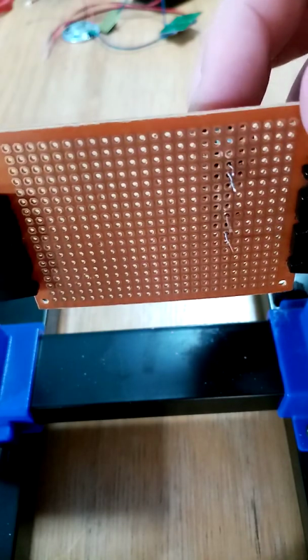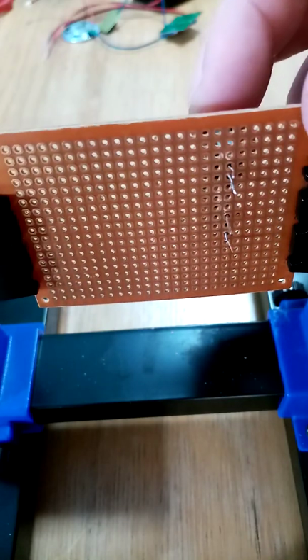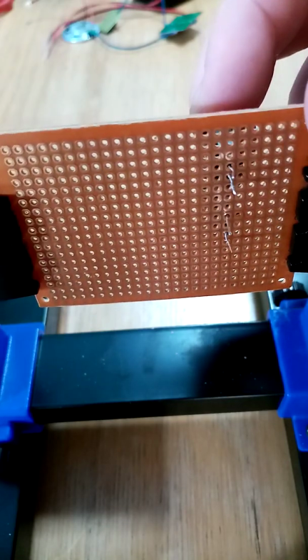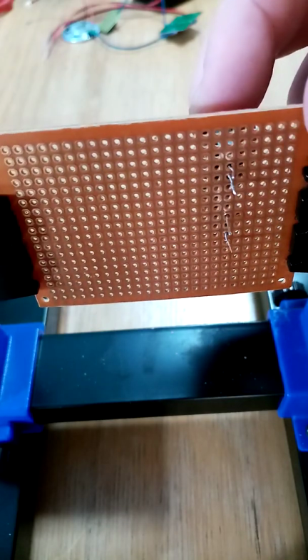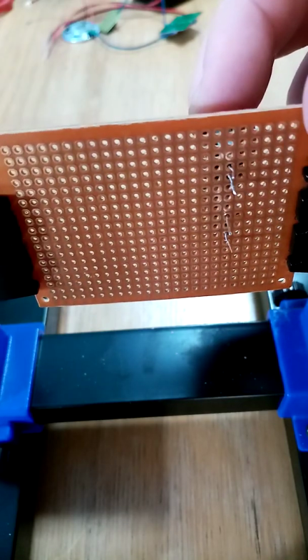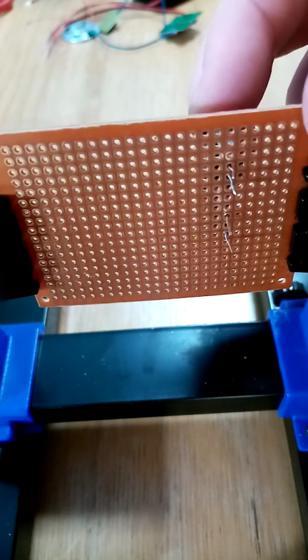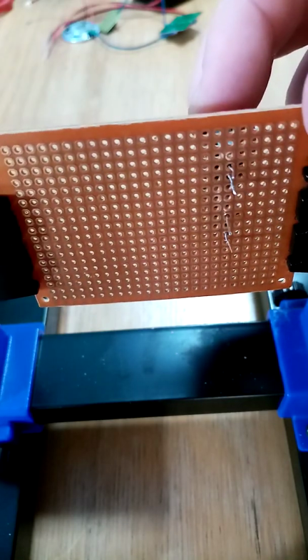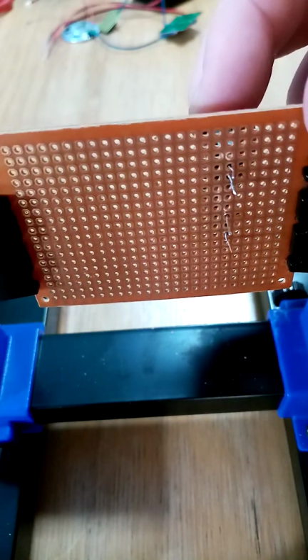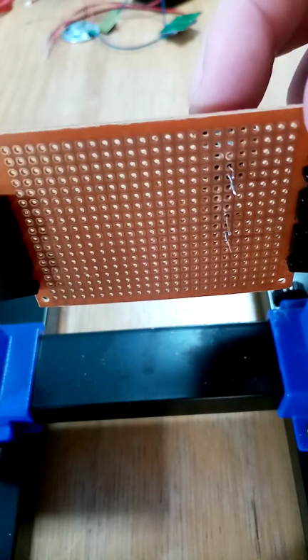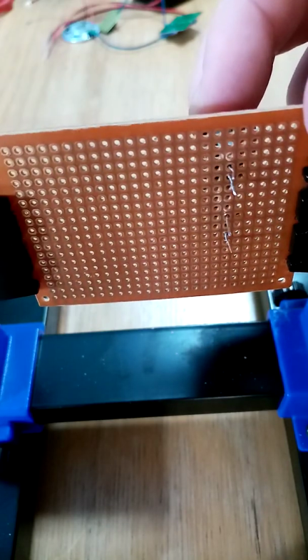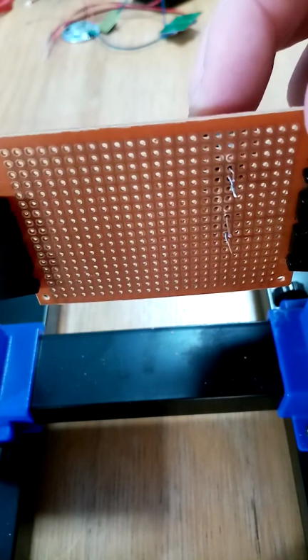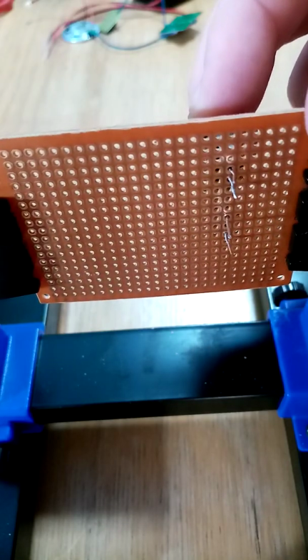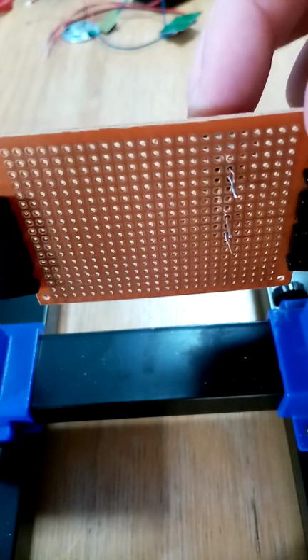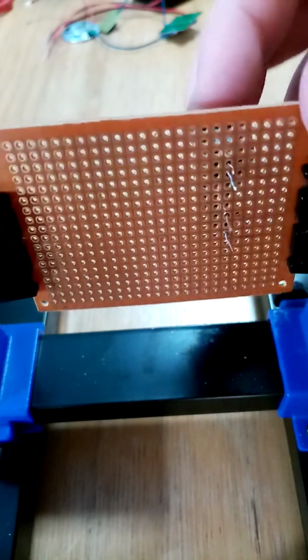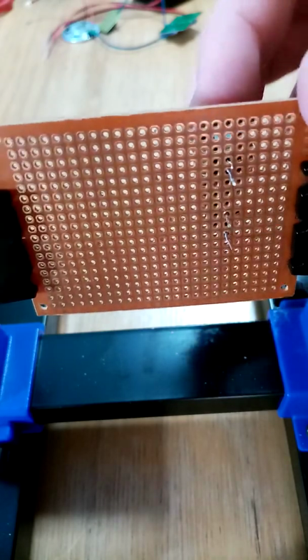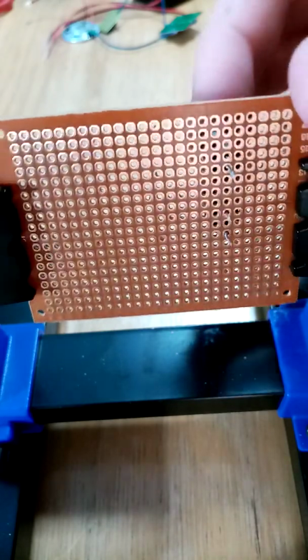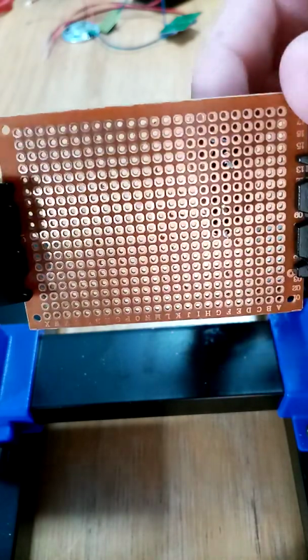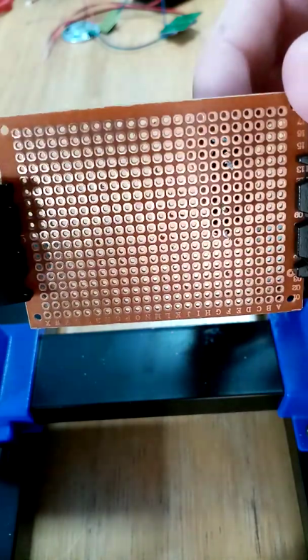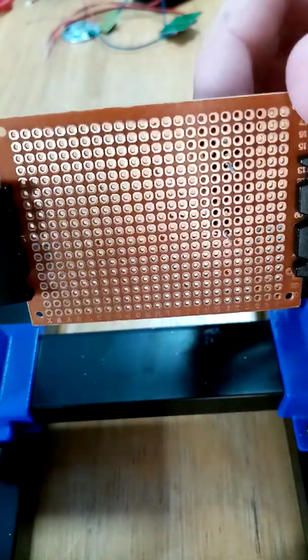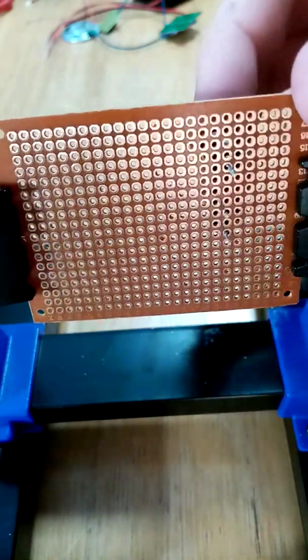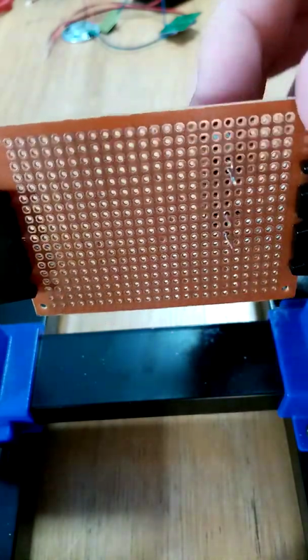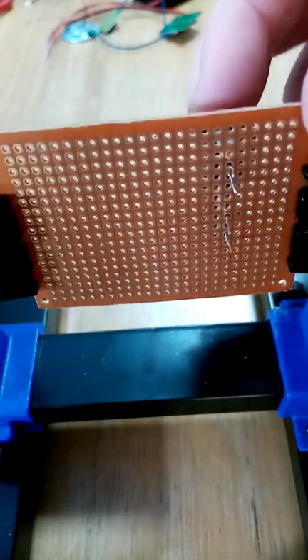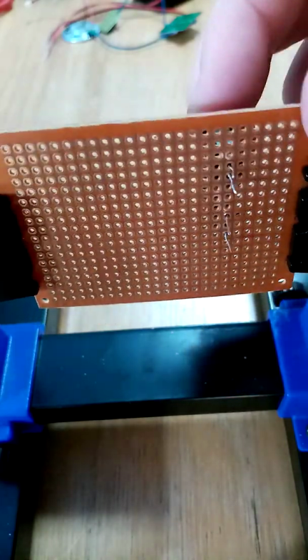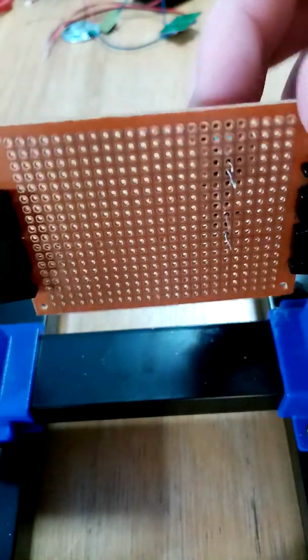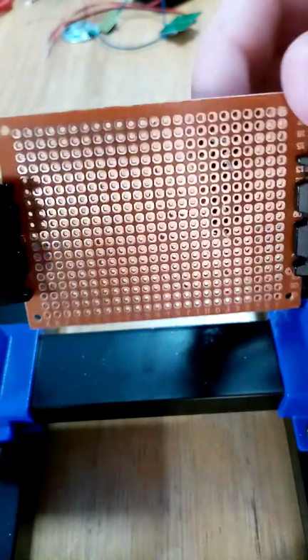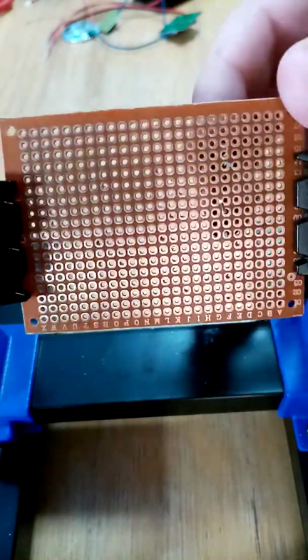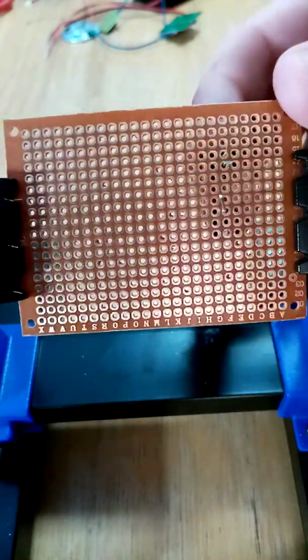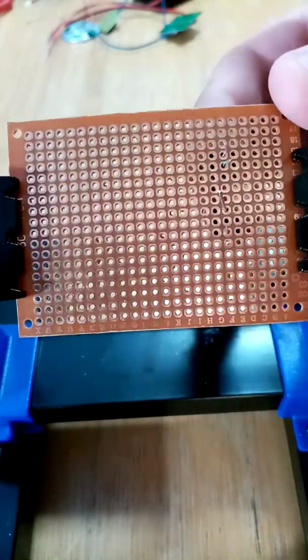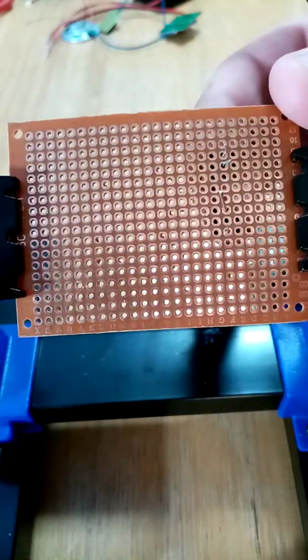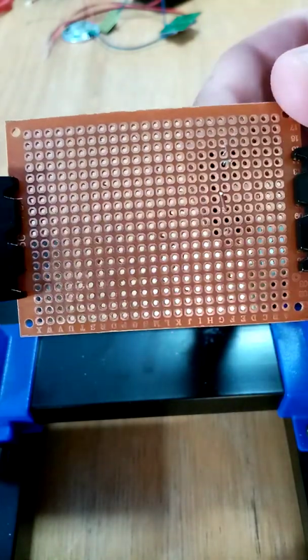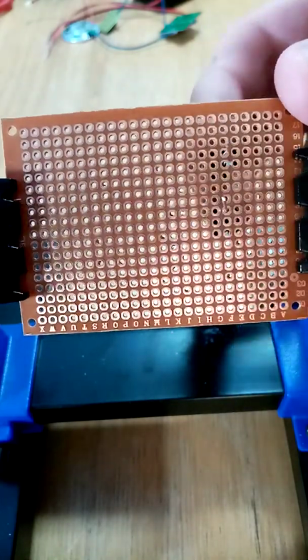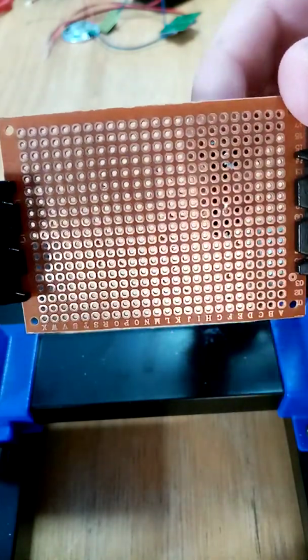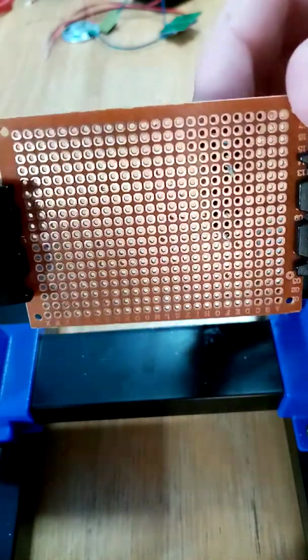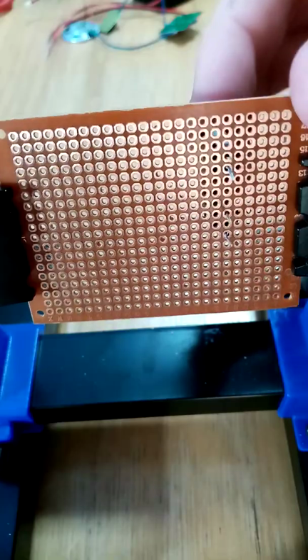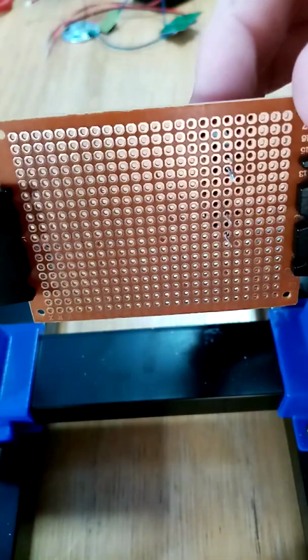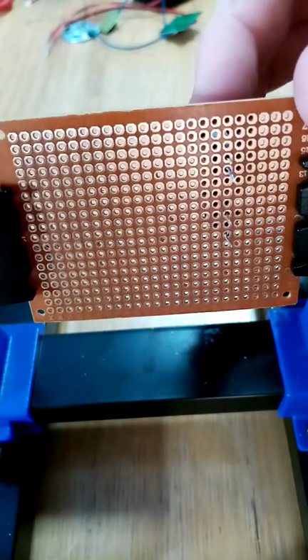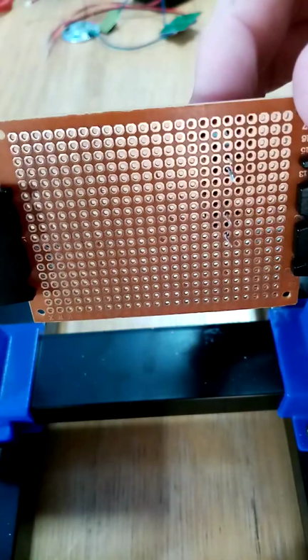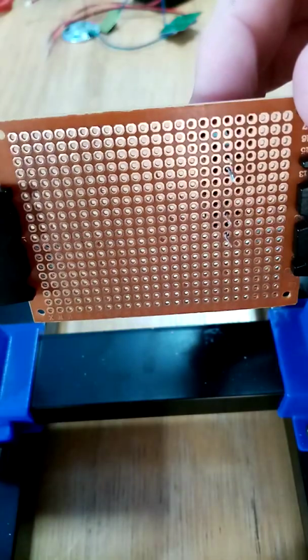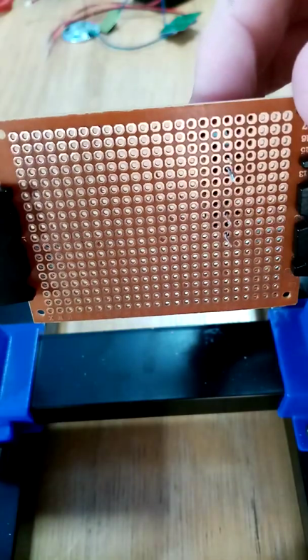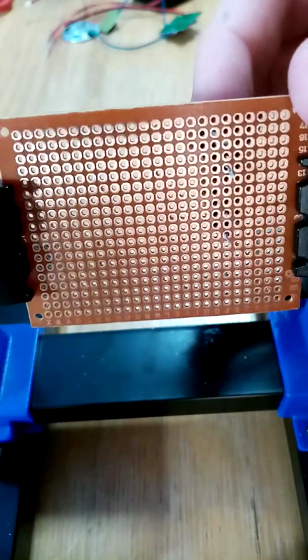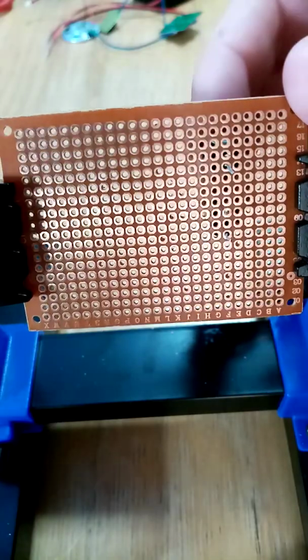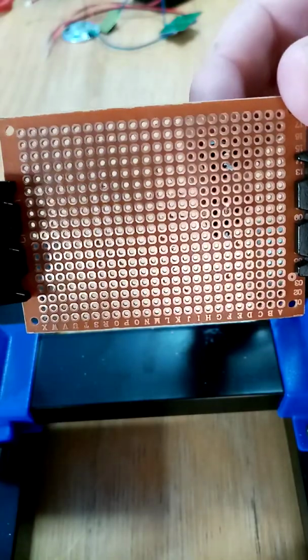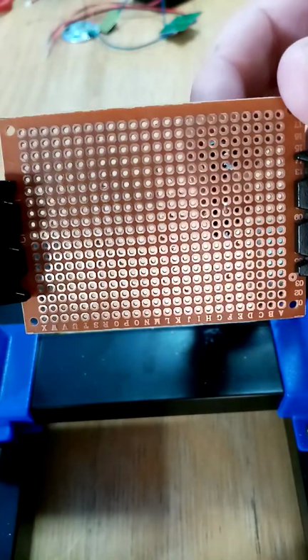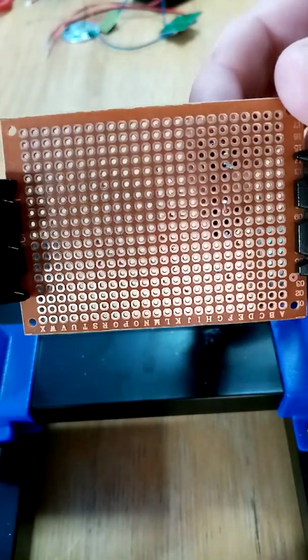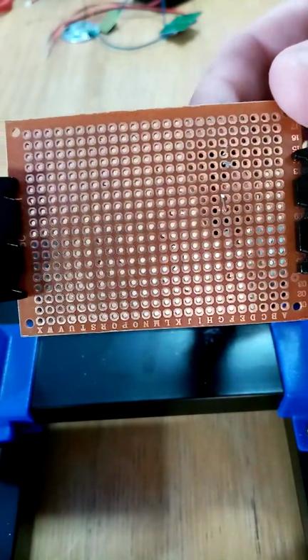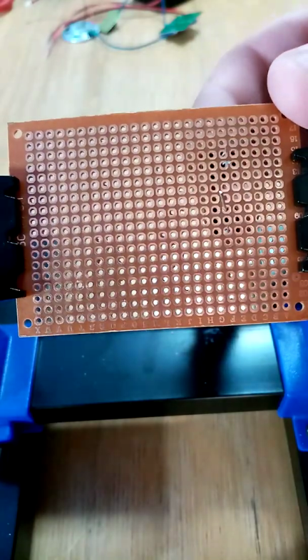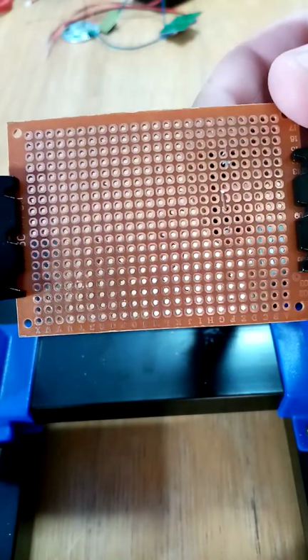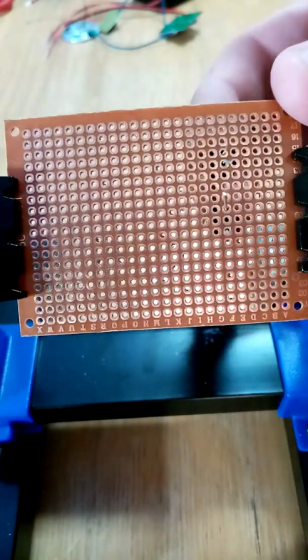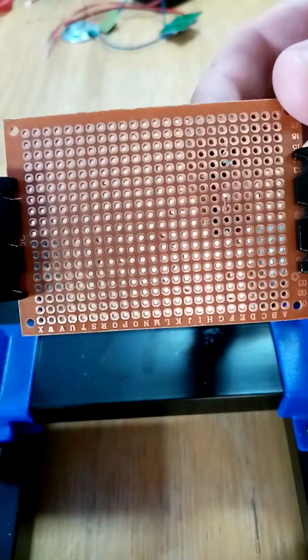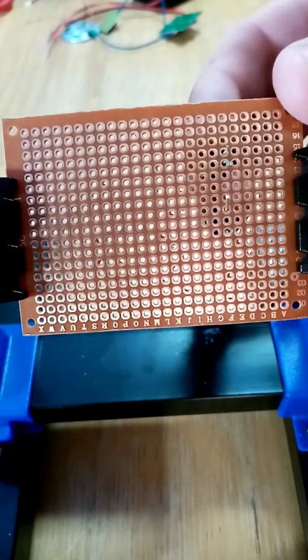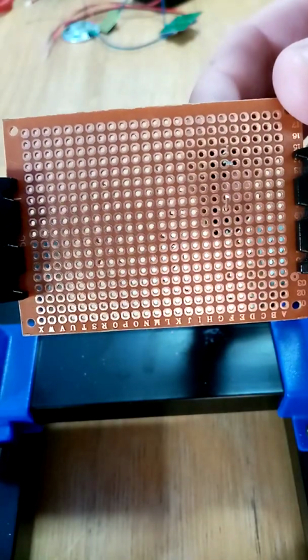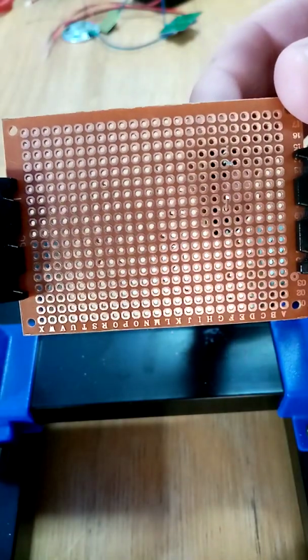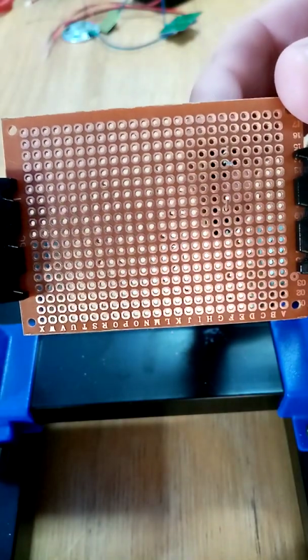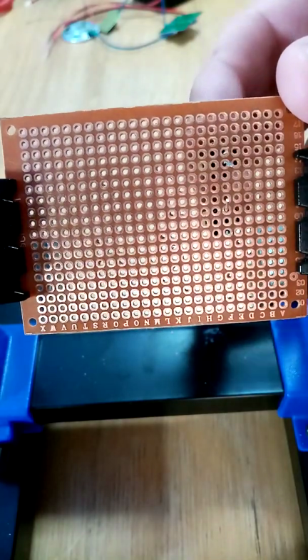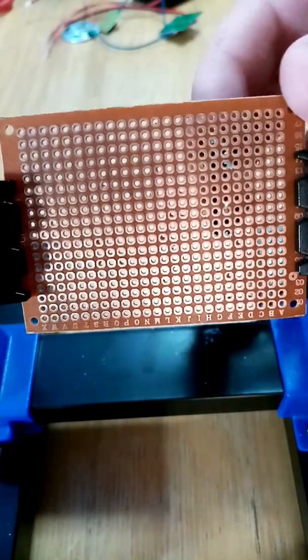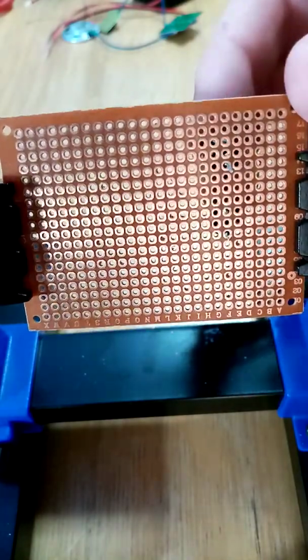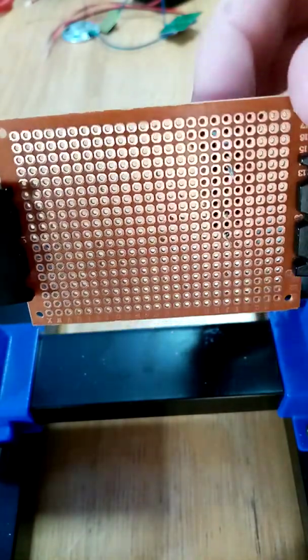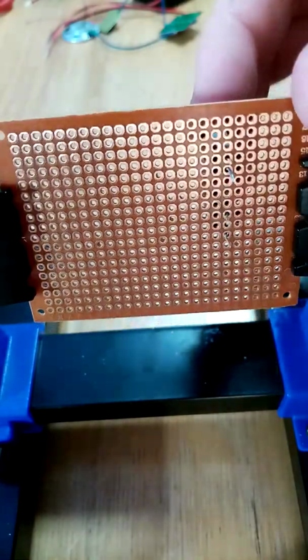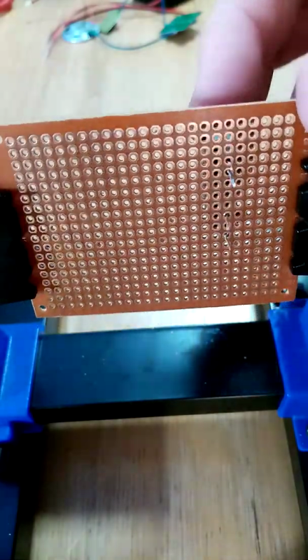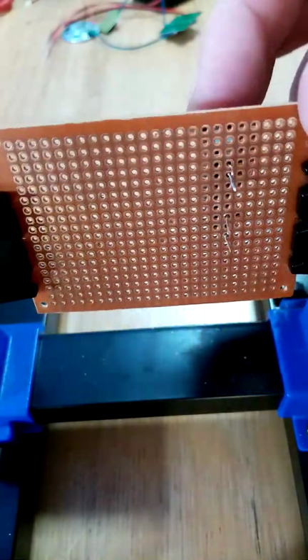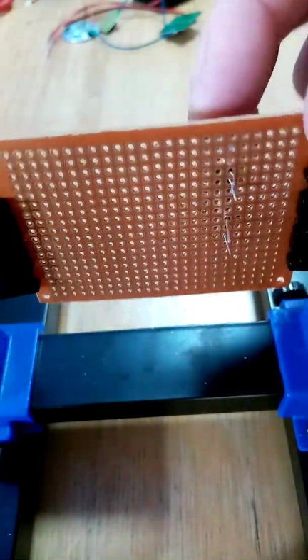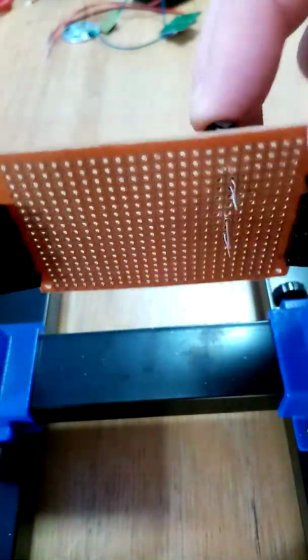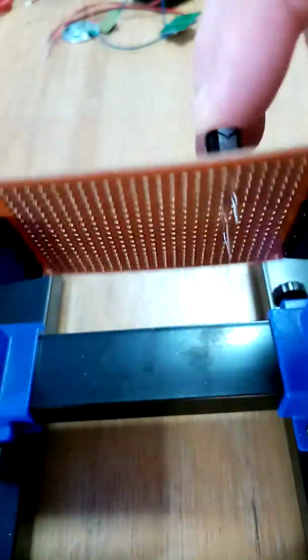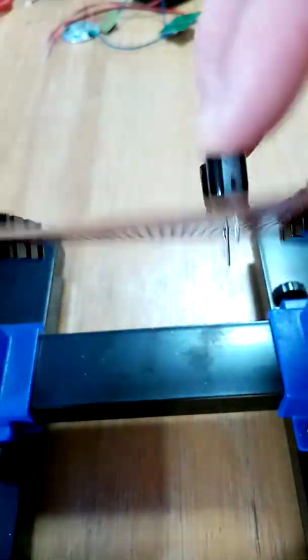Make sure that the solder spots — as I call them — are on the bottom.